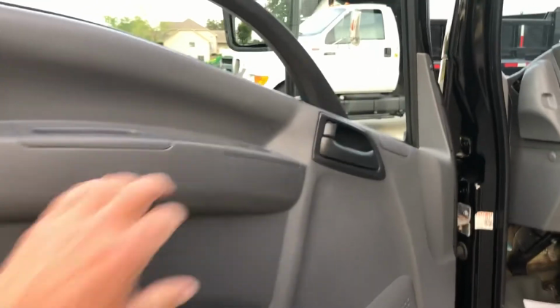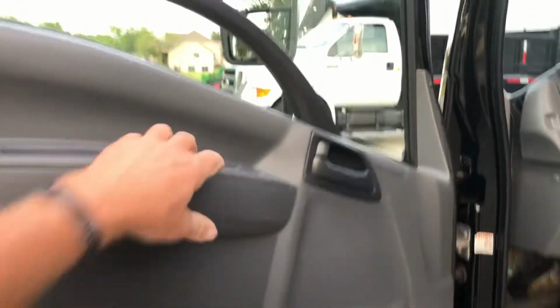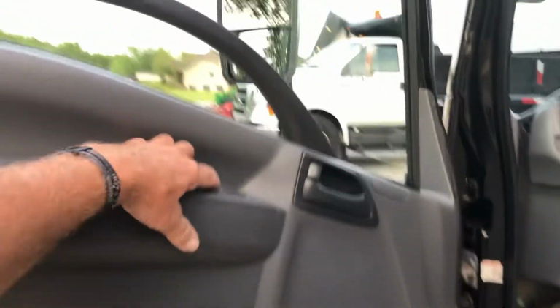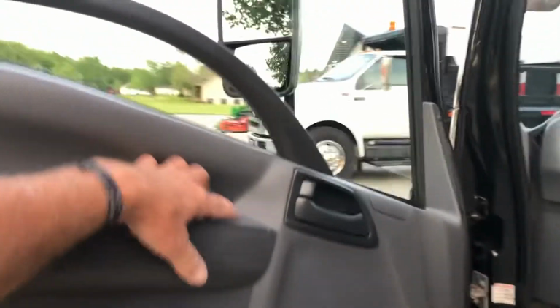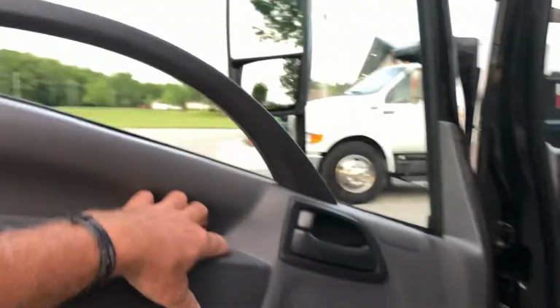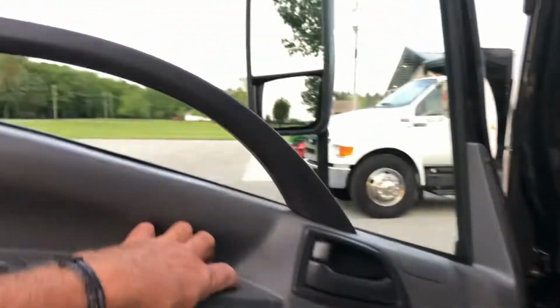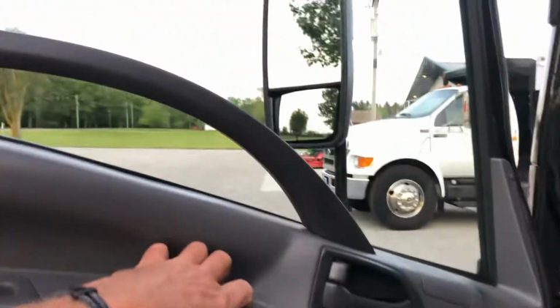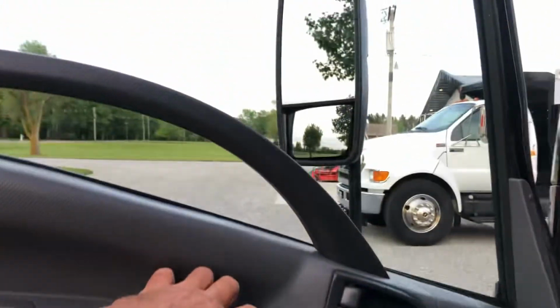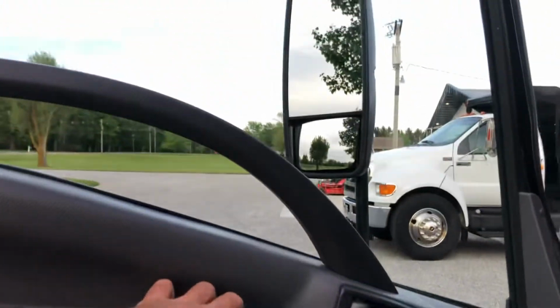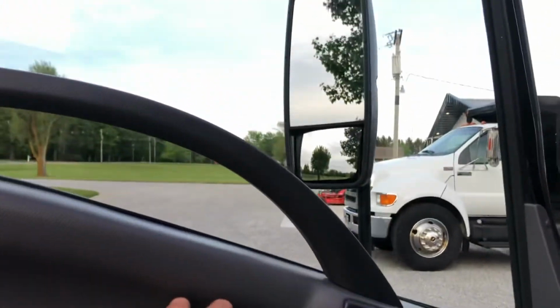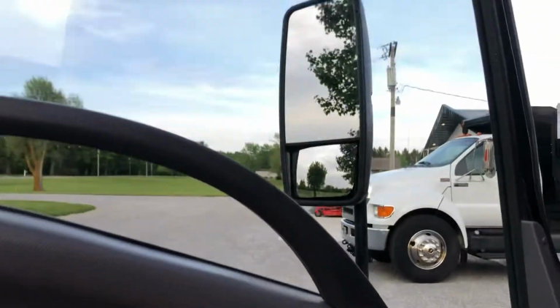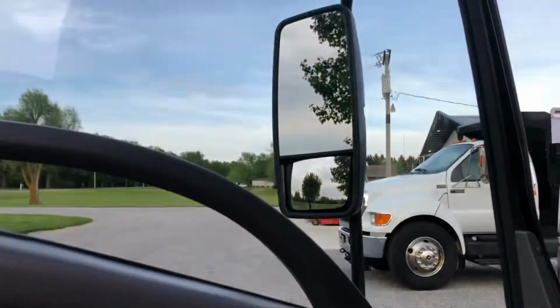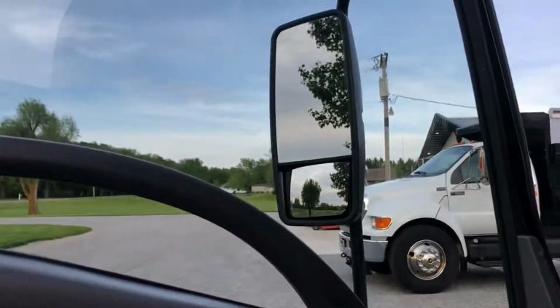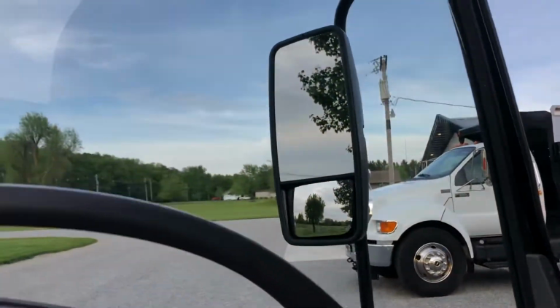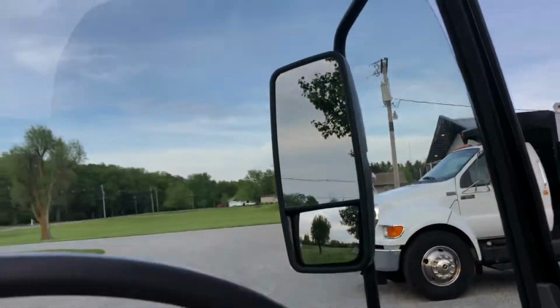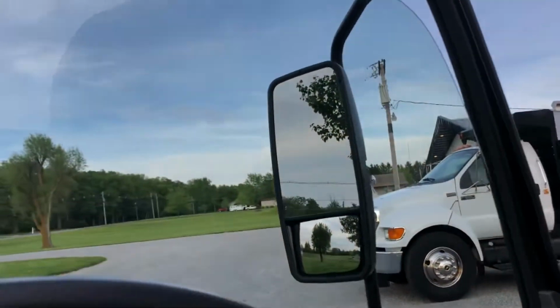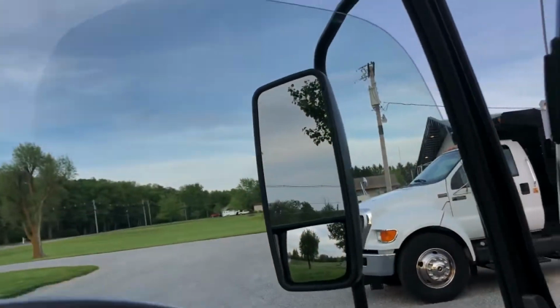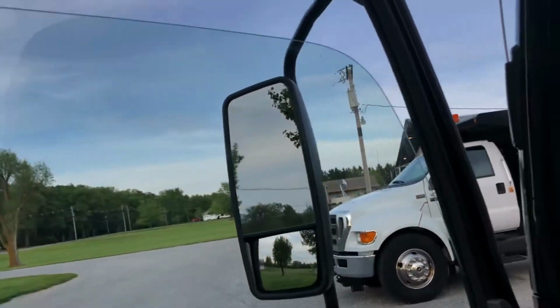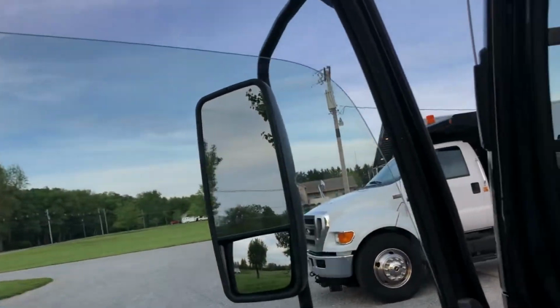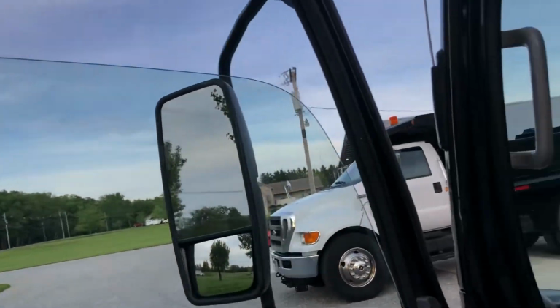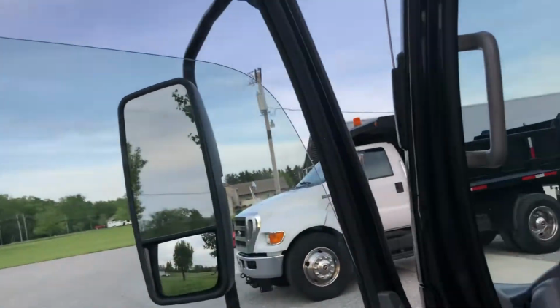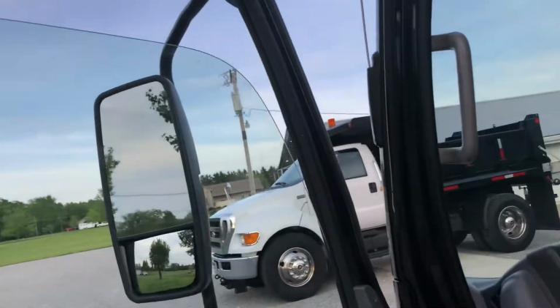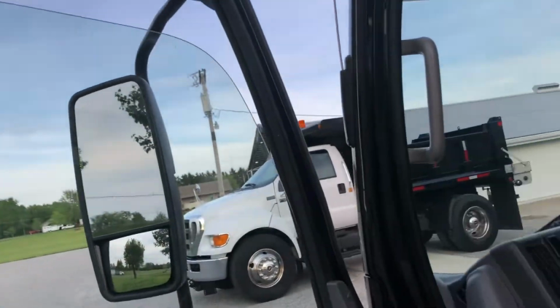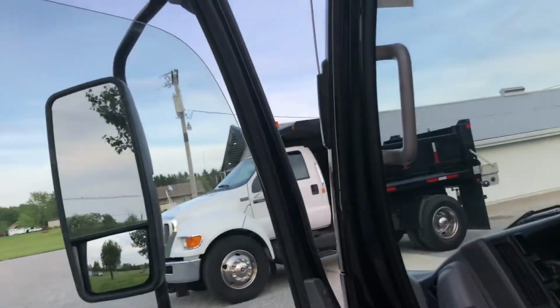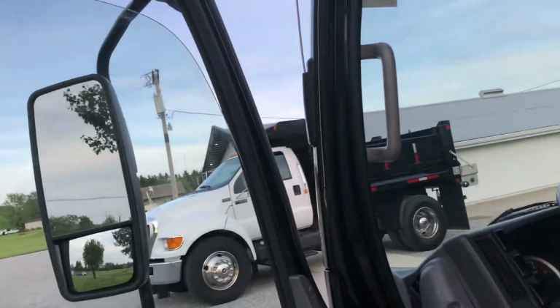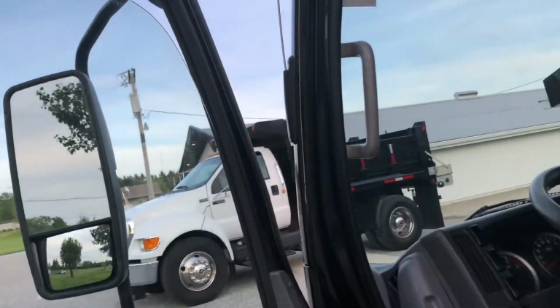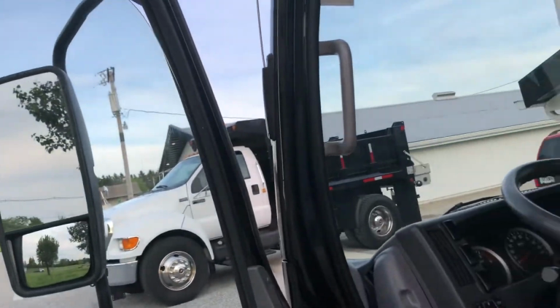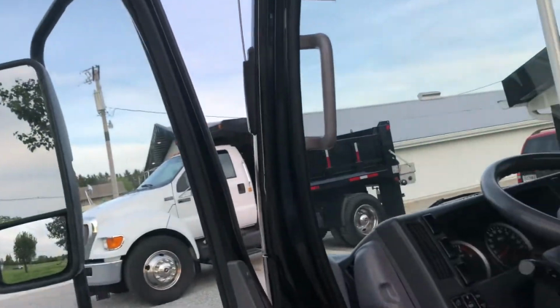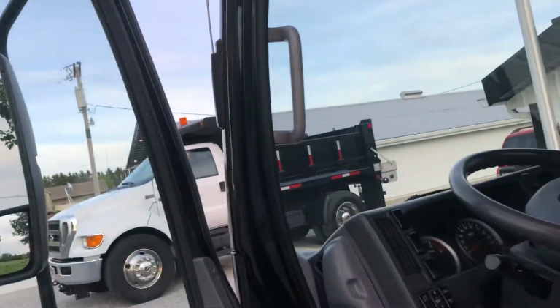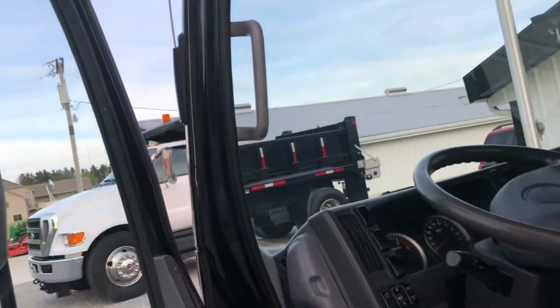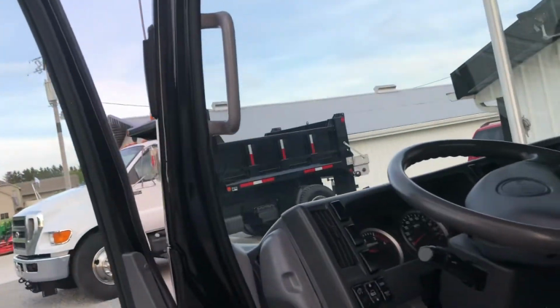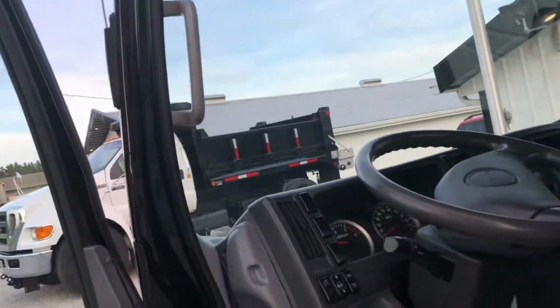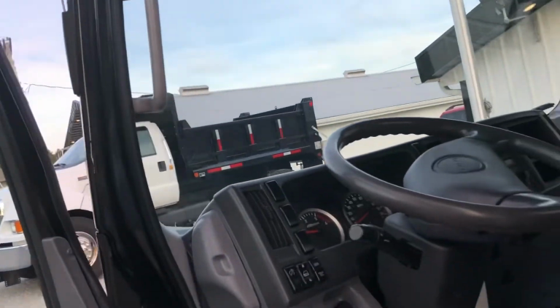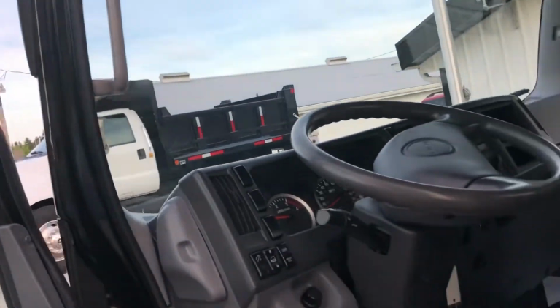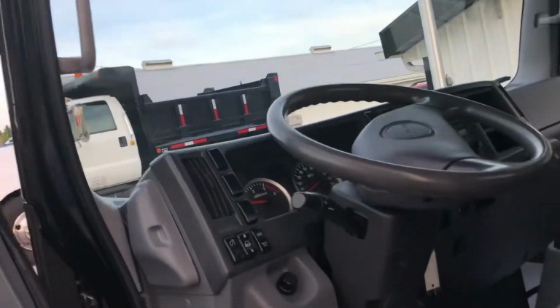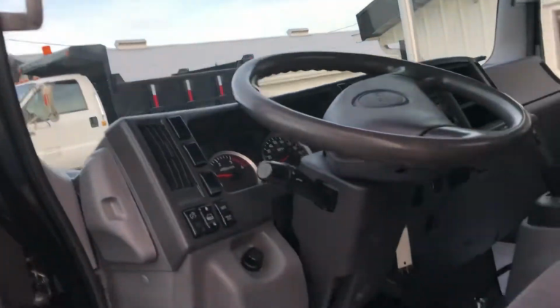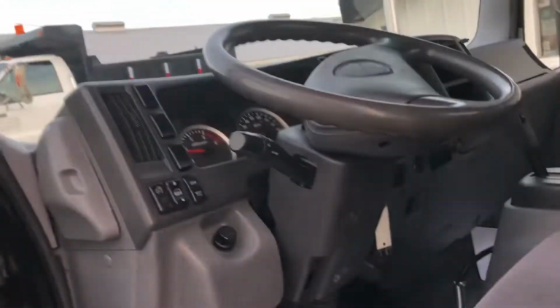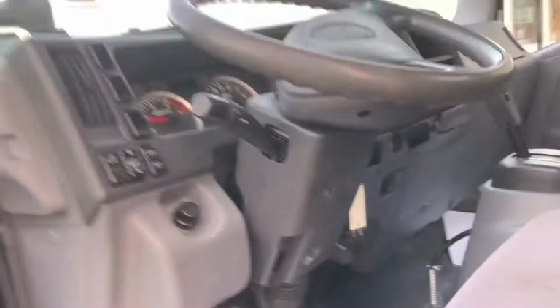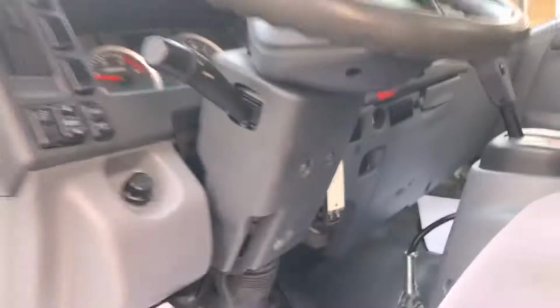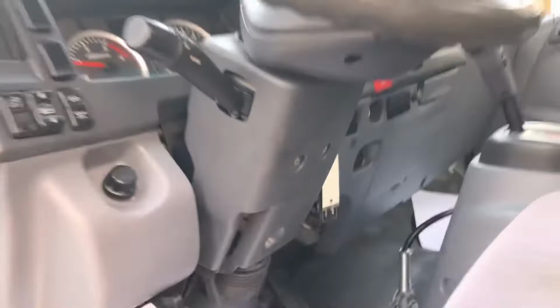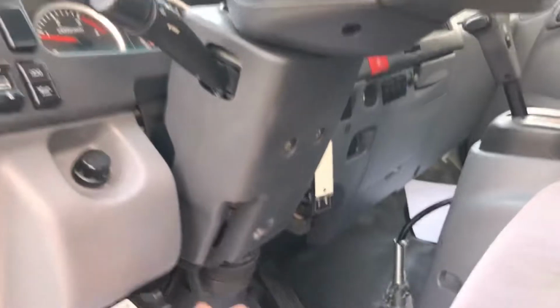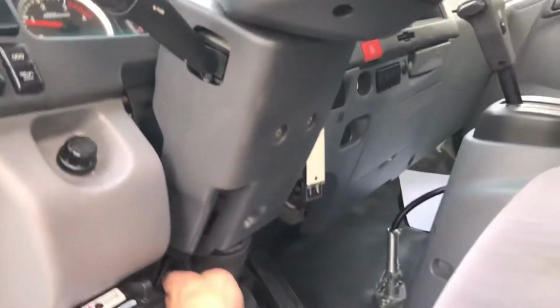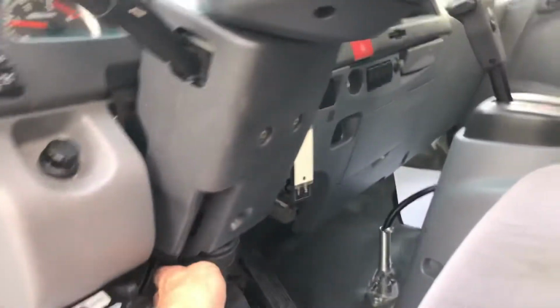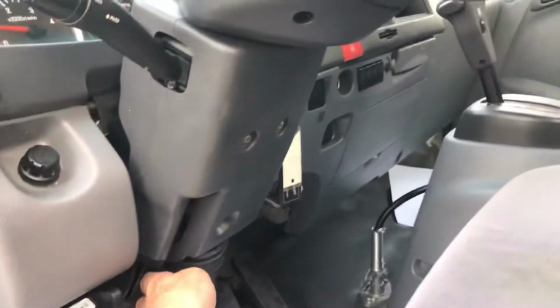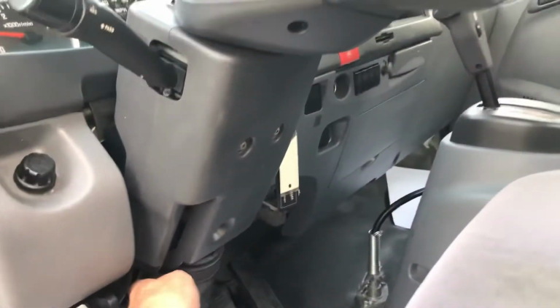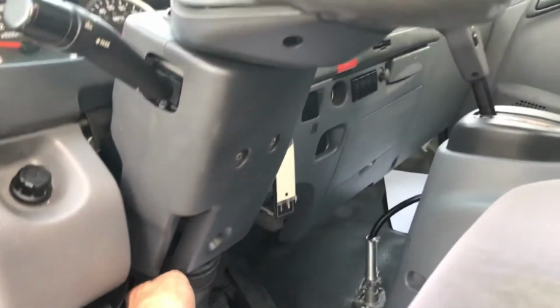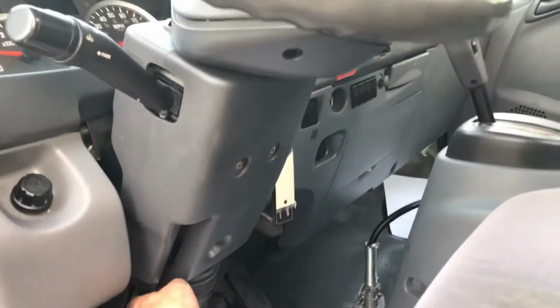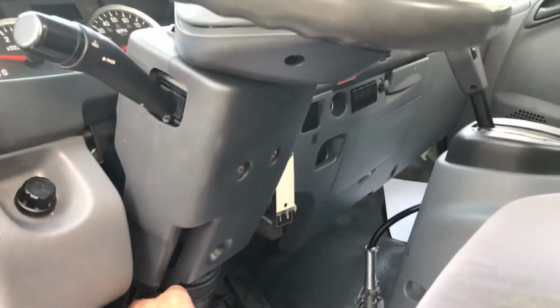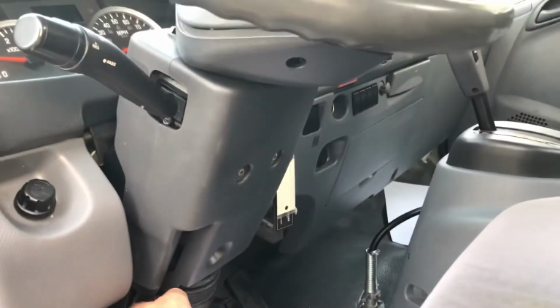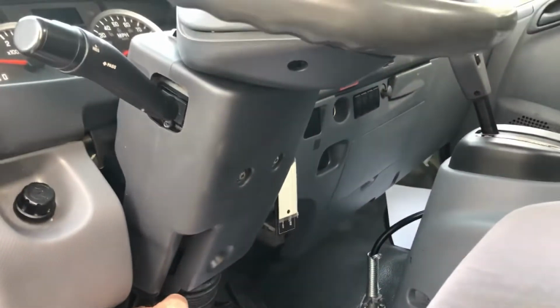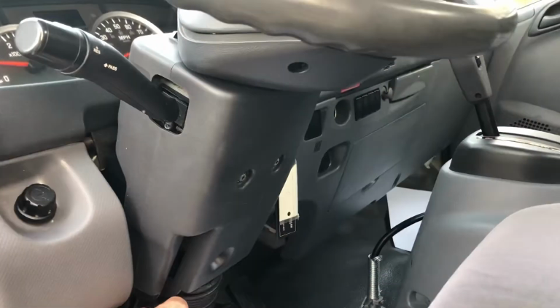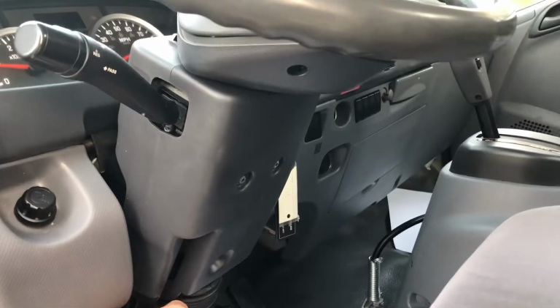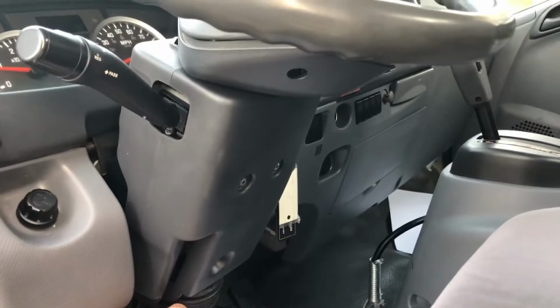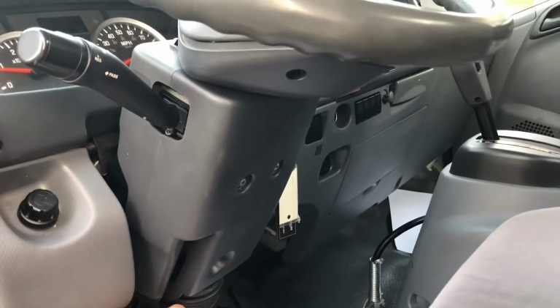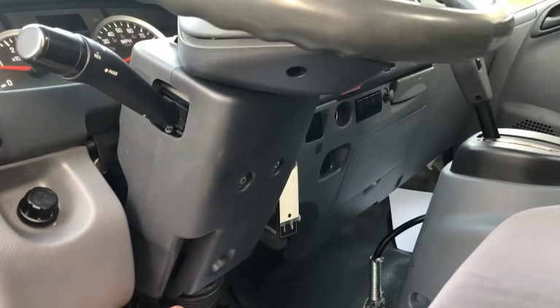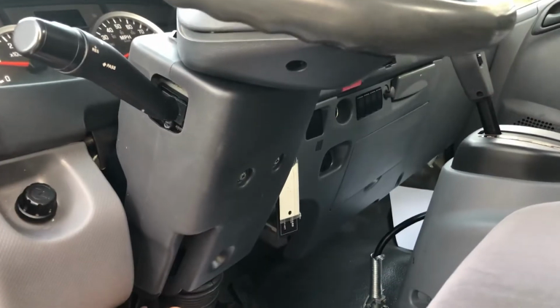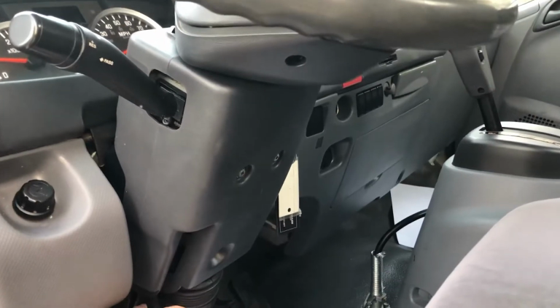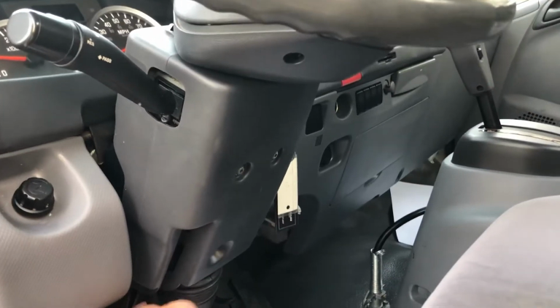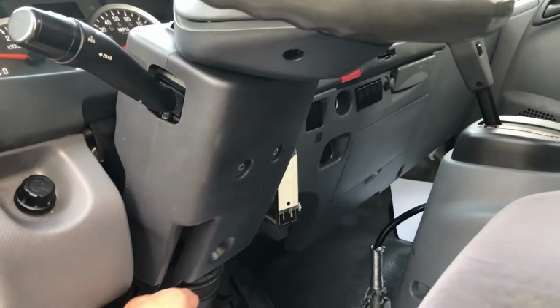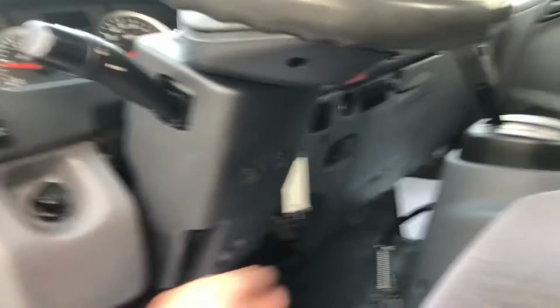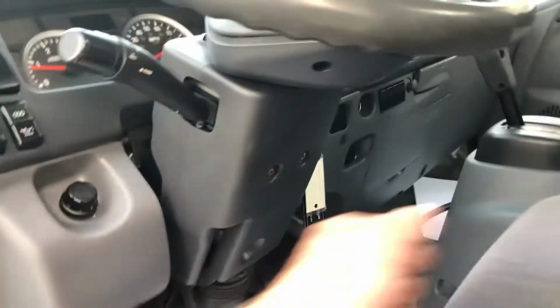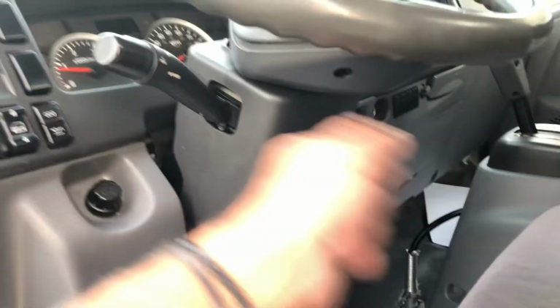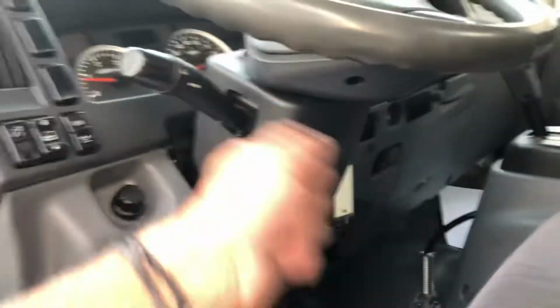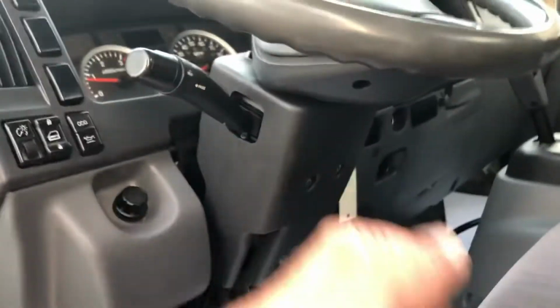Here's a shot of the upholstery inside. Got power windows. And you pull that handle there — that's a tilt wheel.